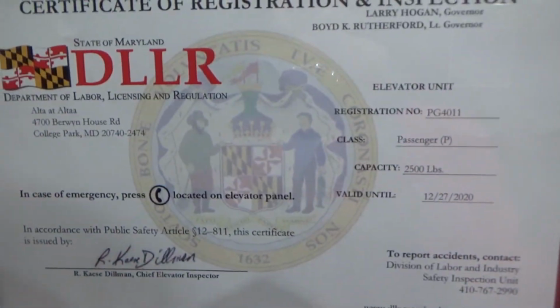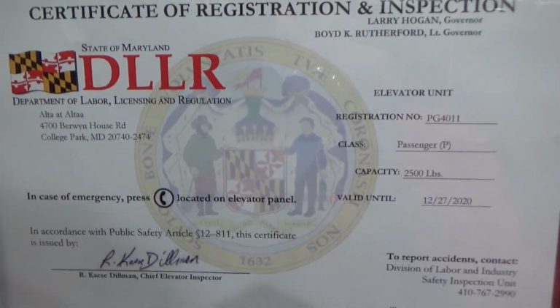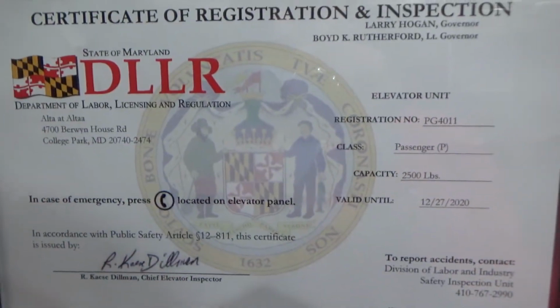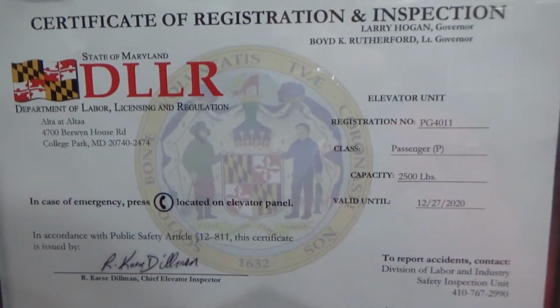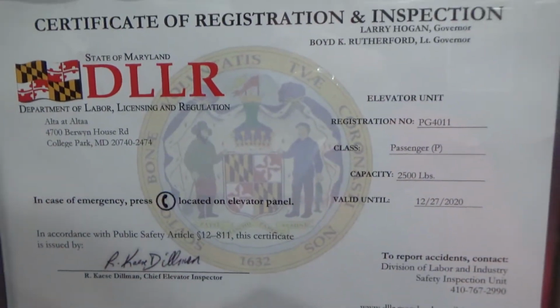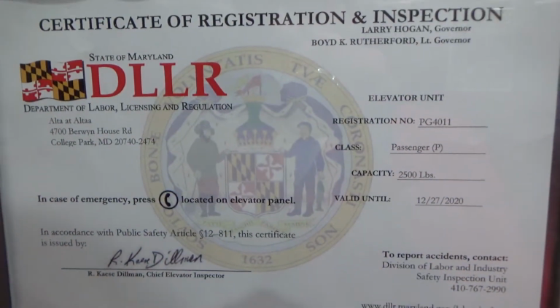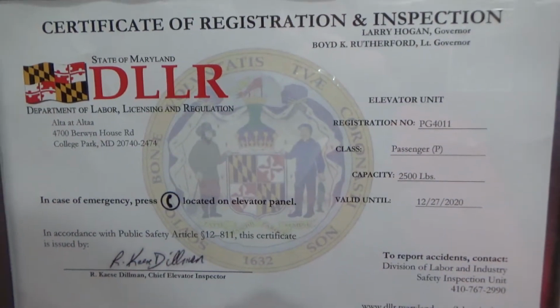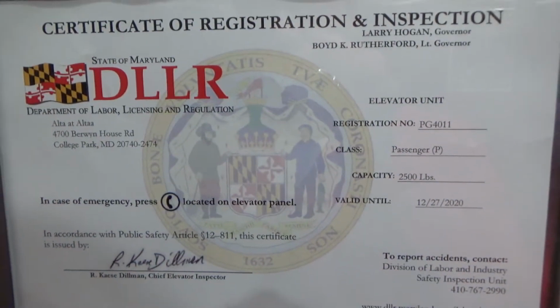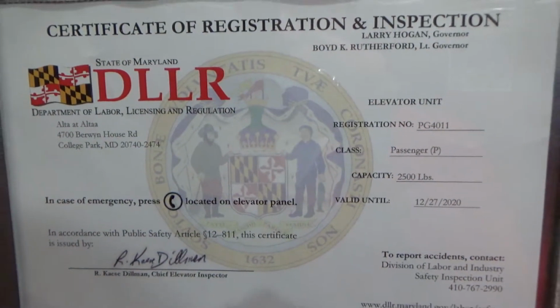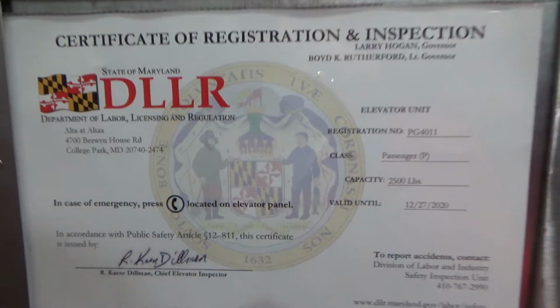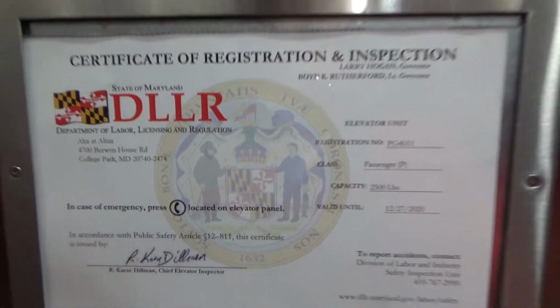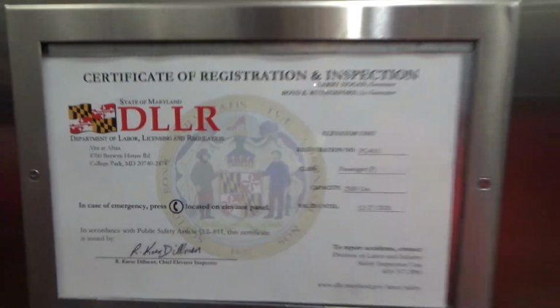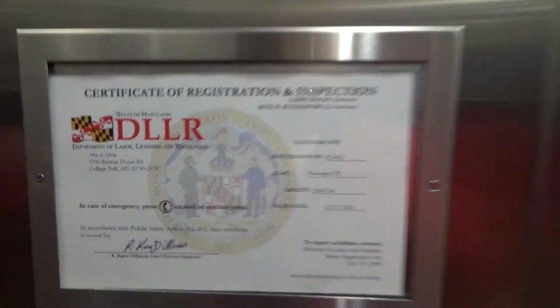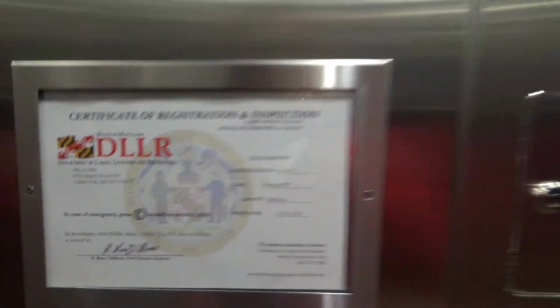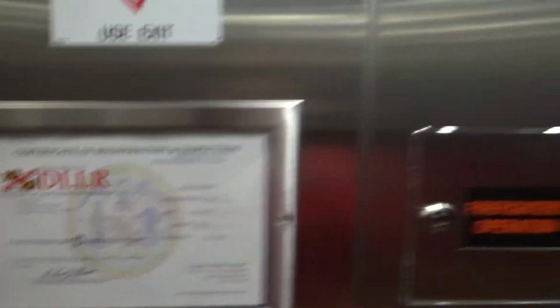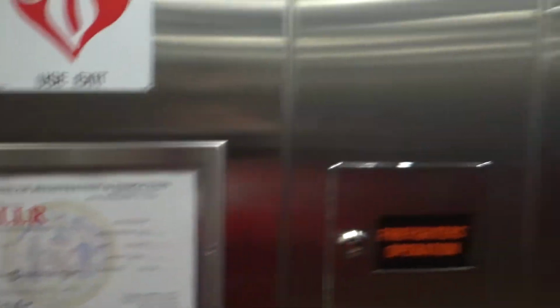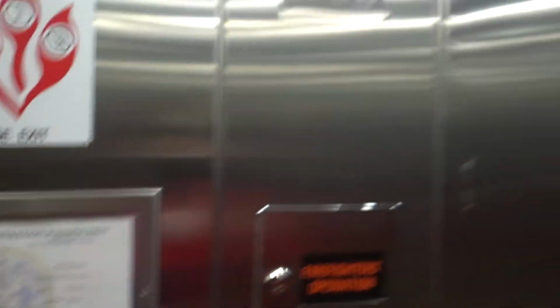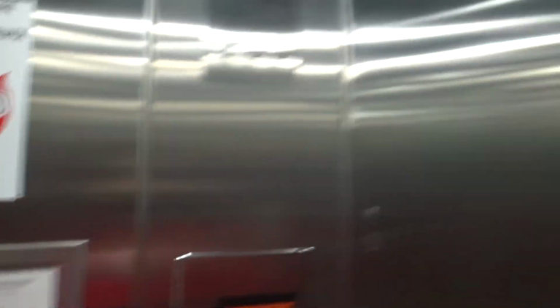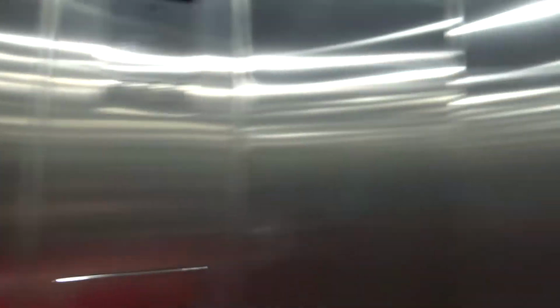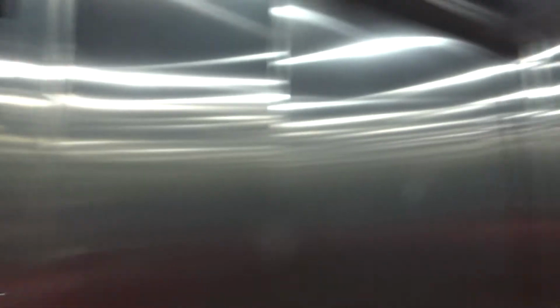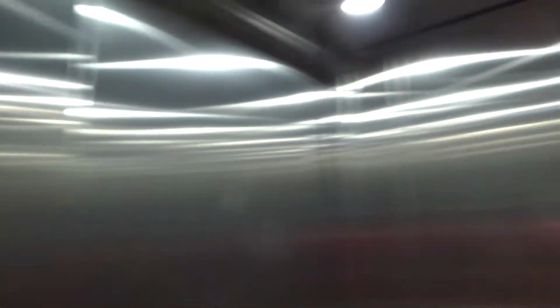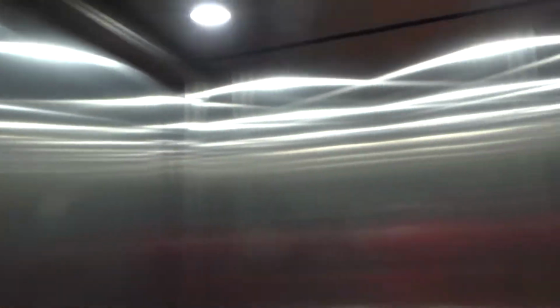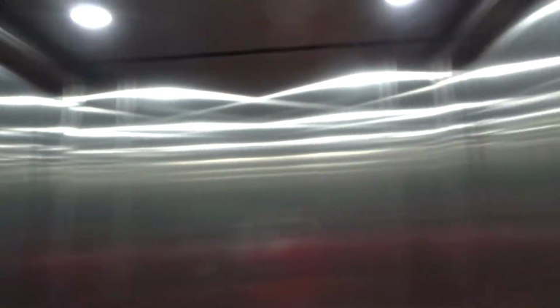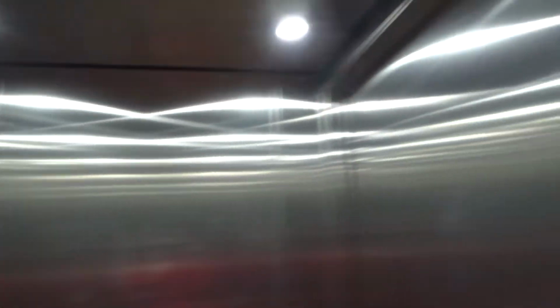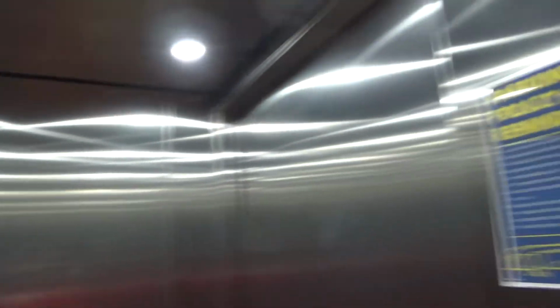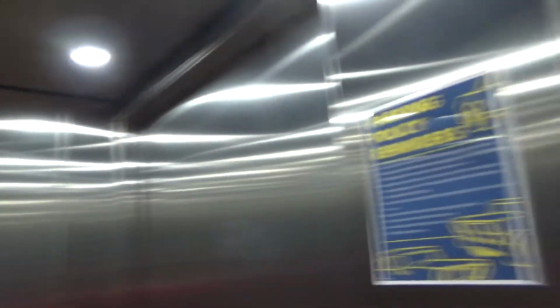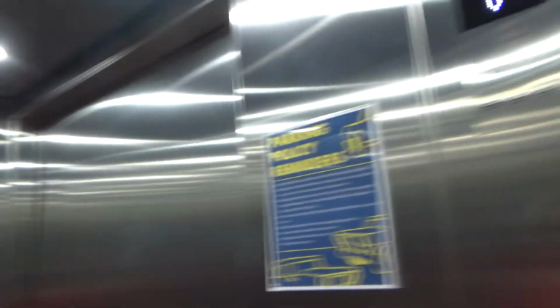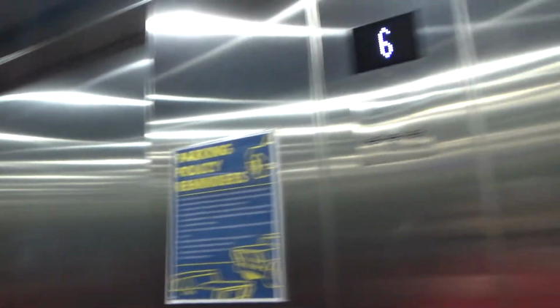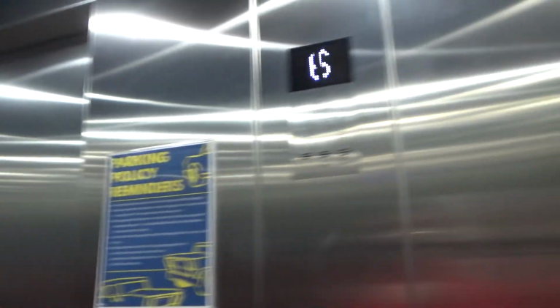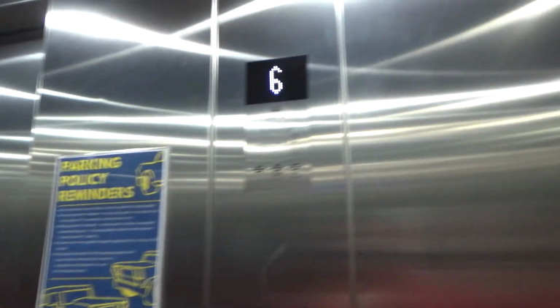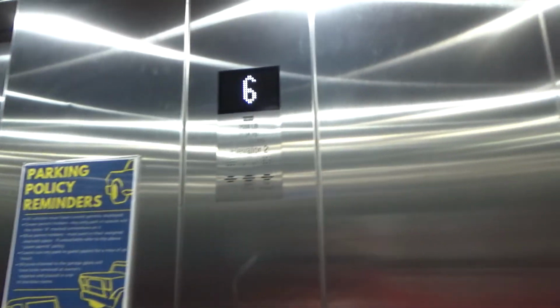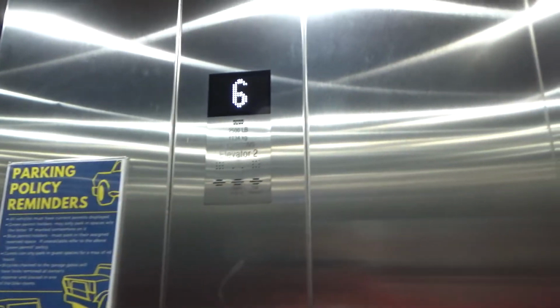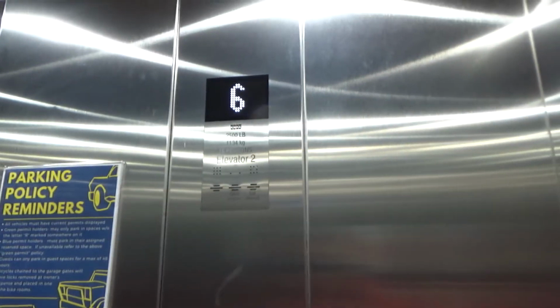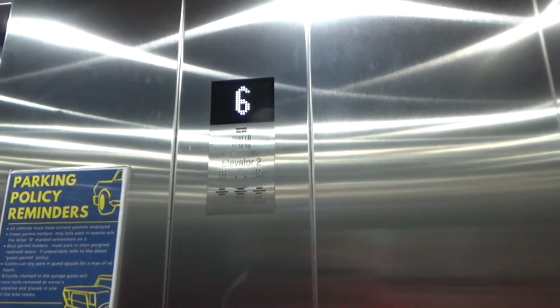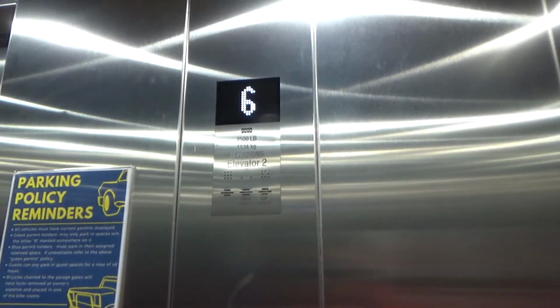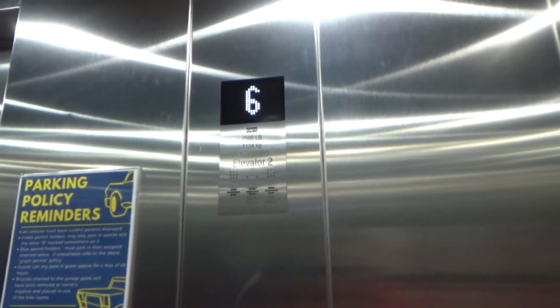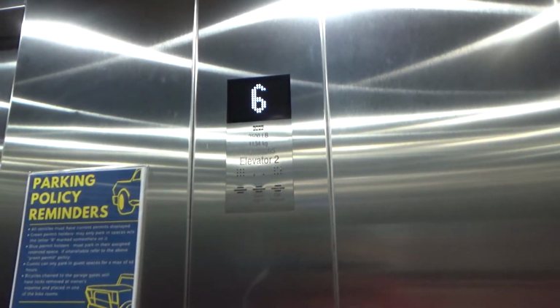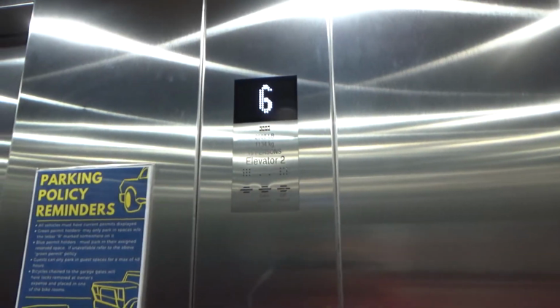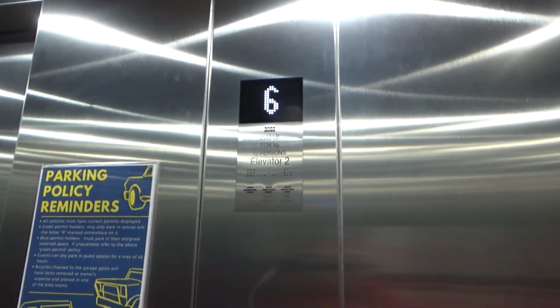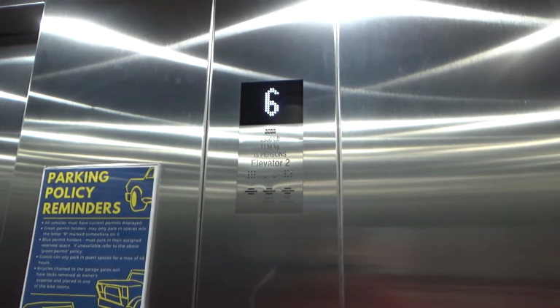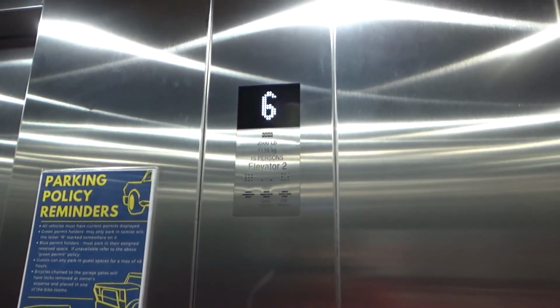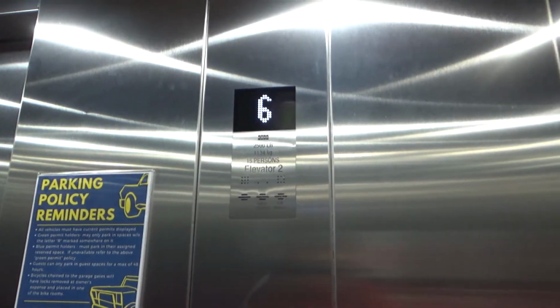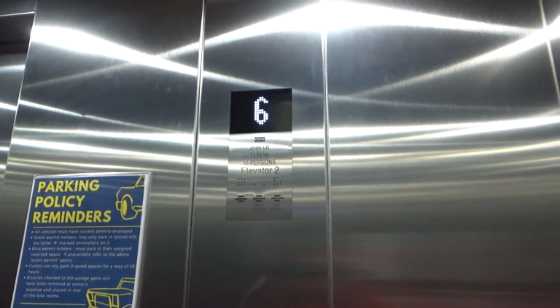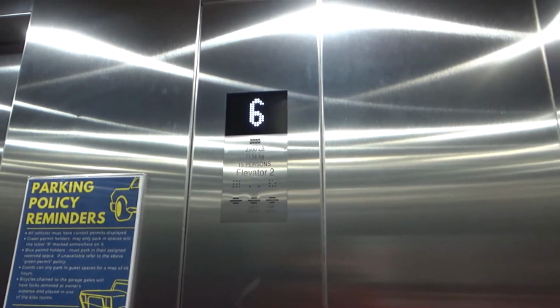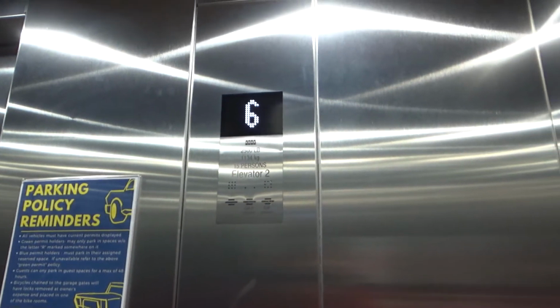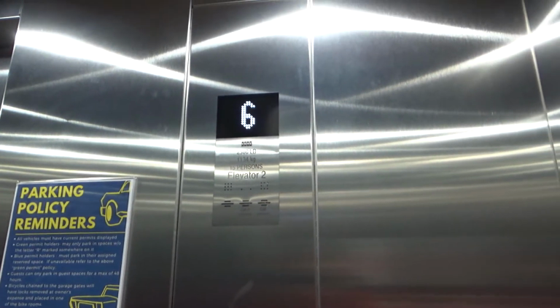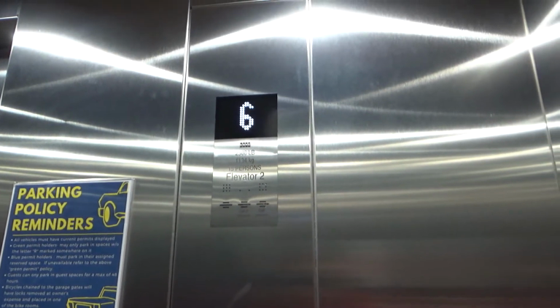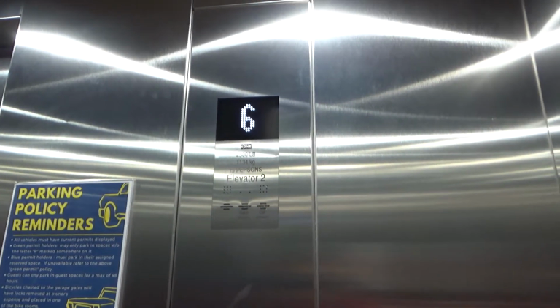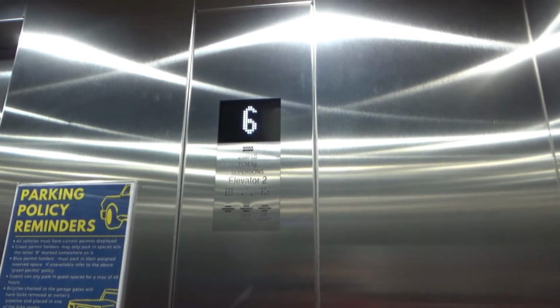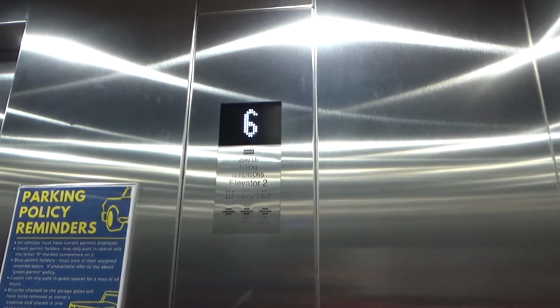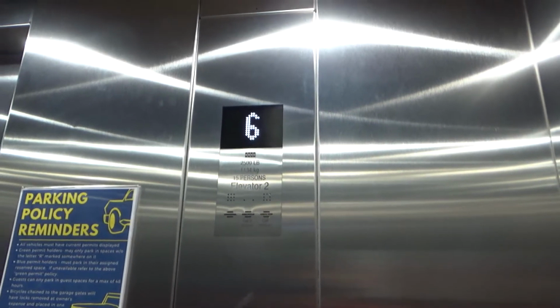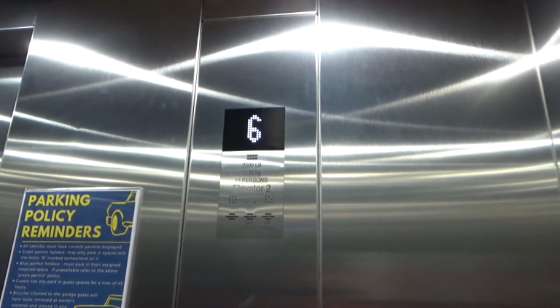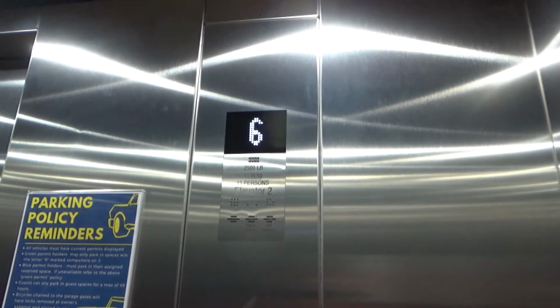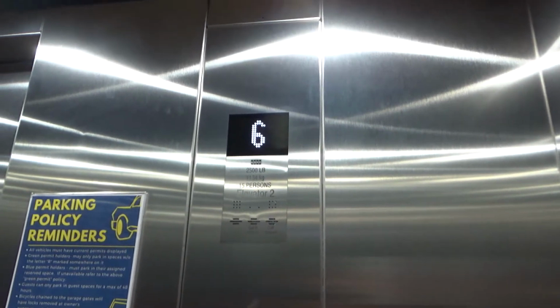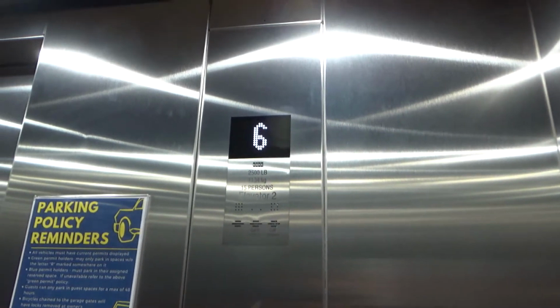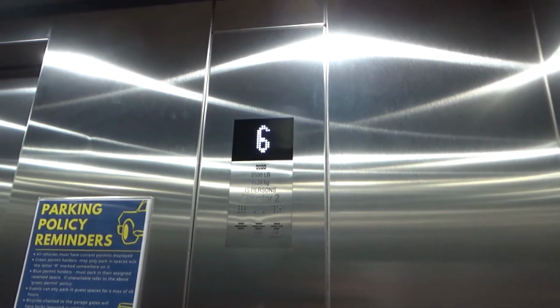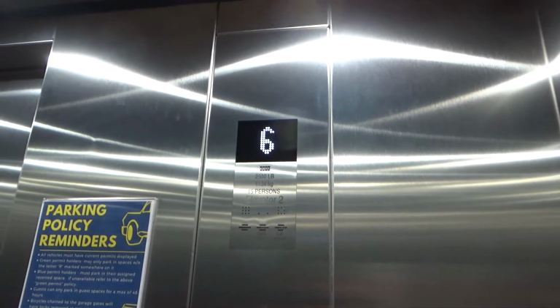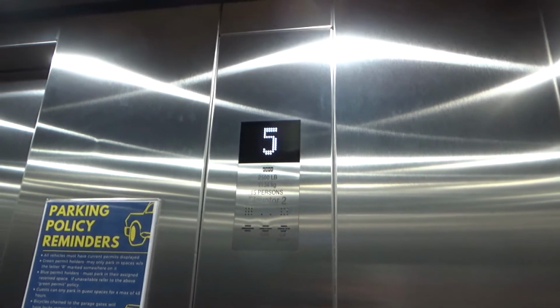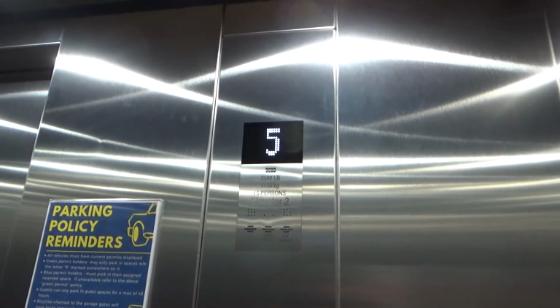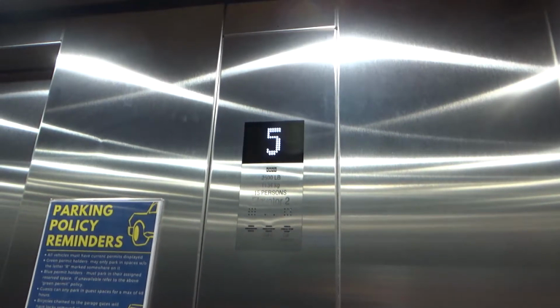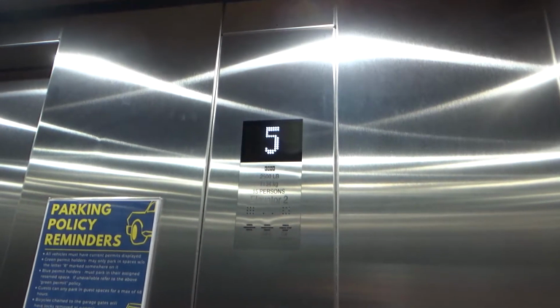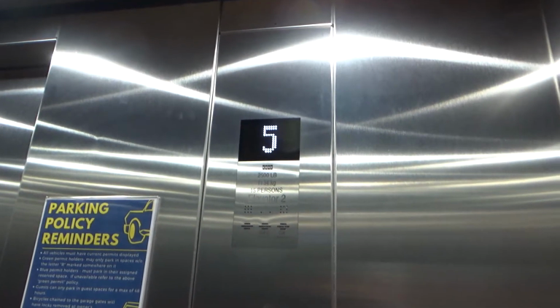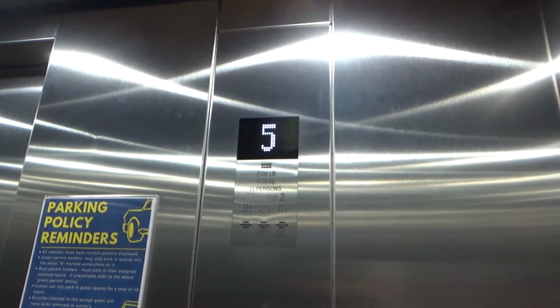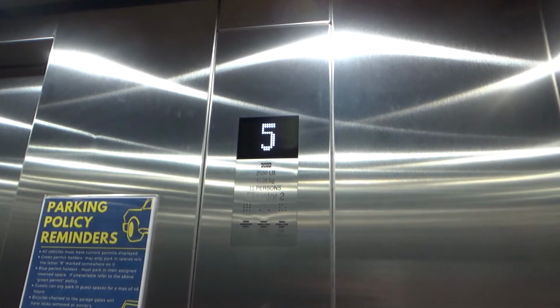Certificate of 2500 pound capacity. This one has a rear door for the garage levels one and two.